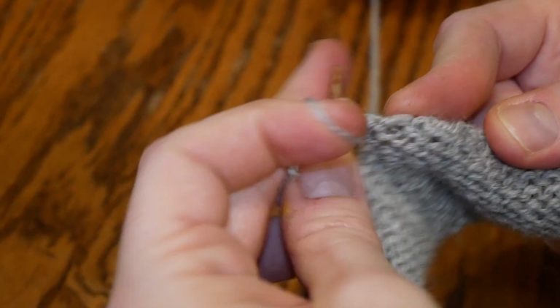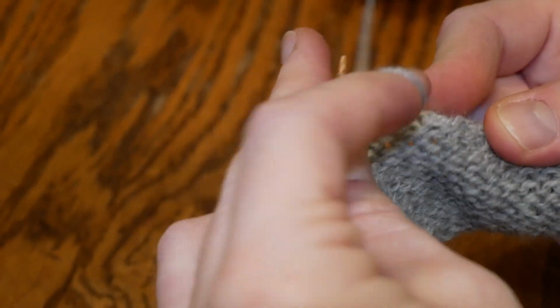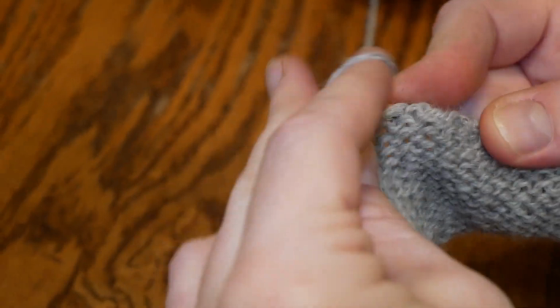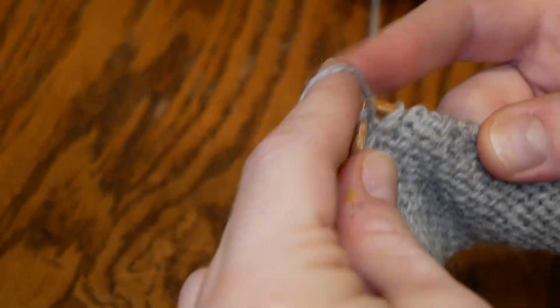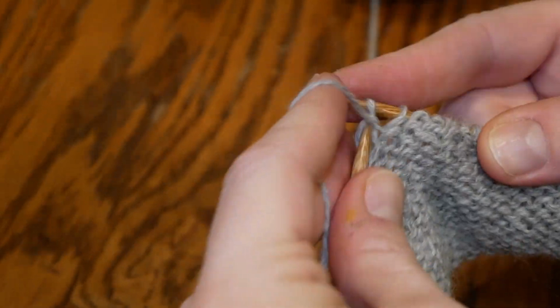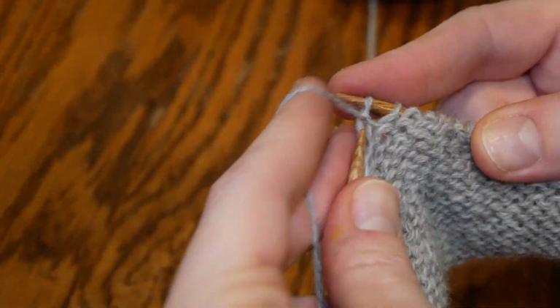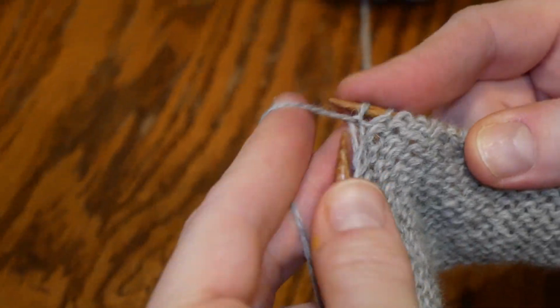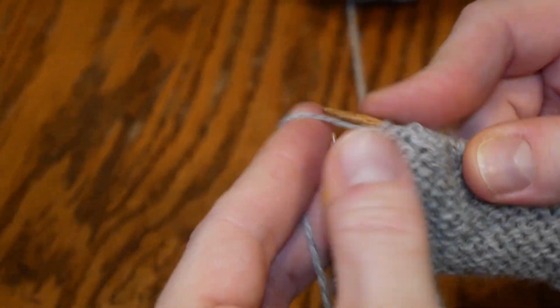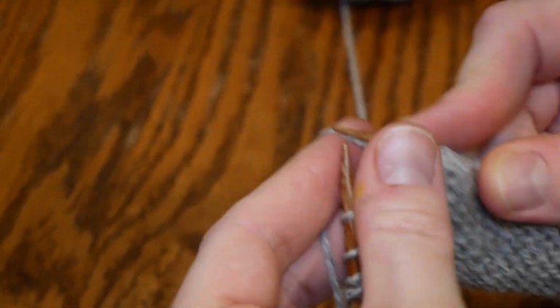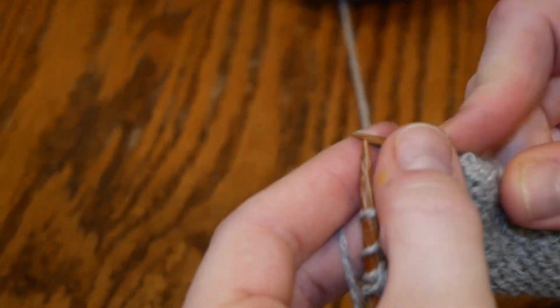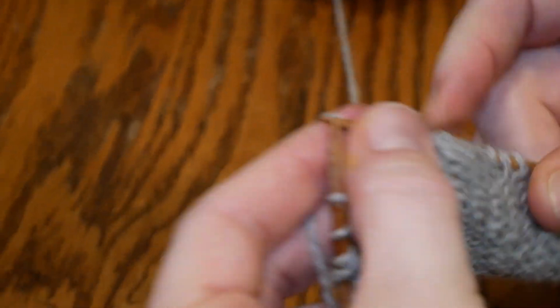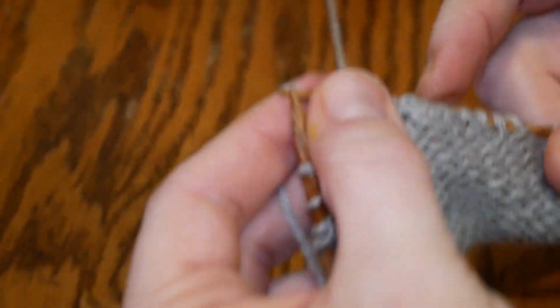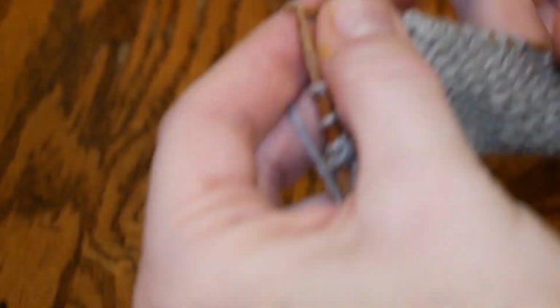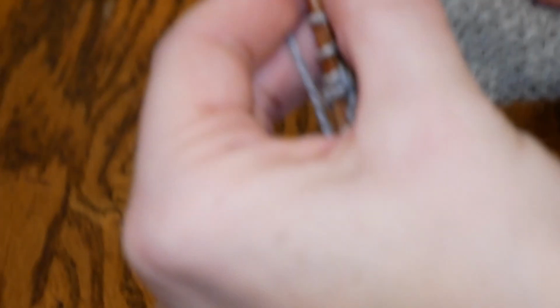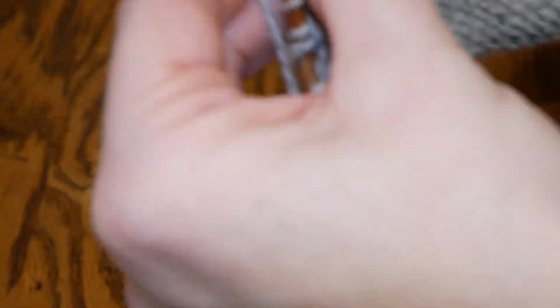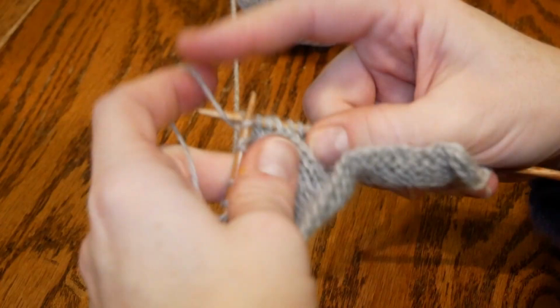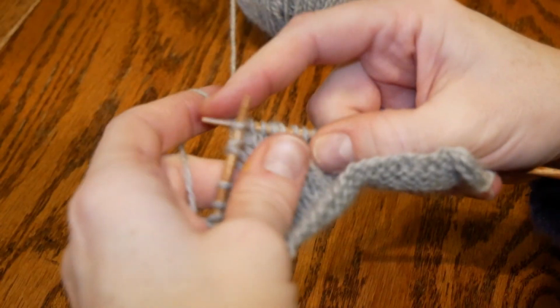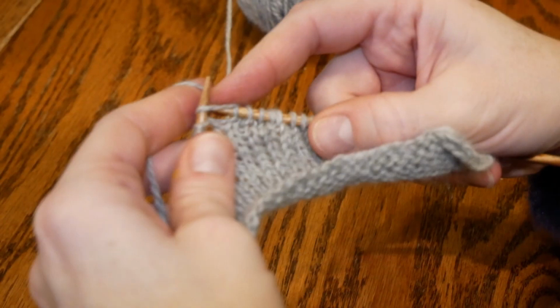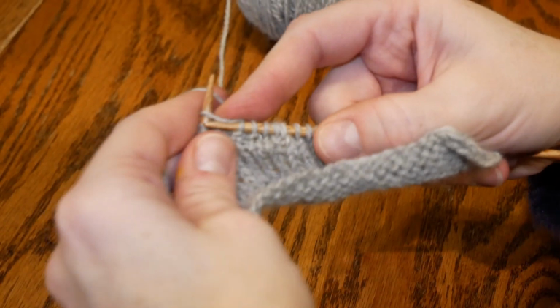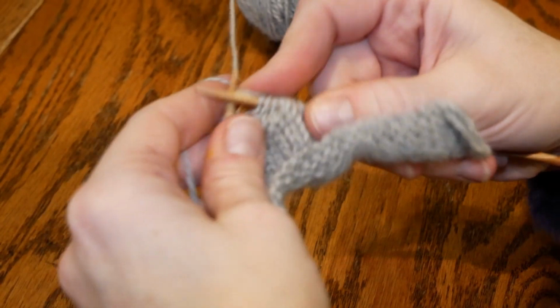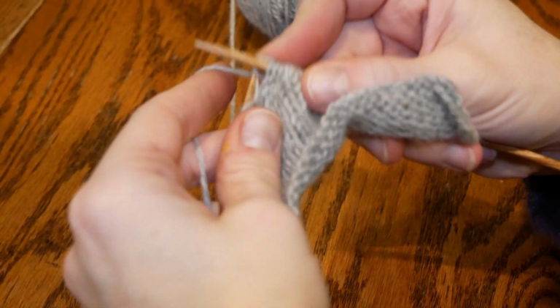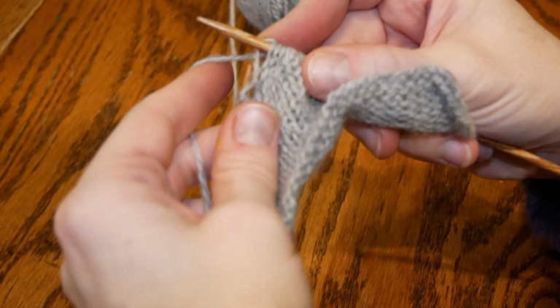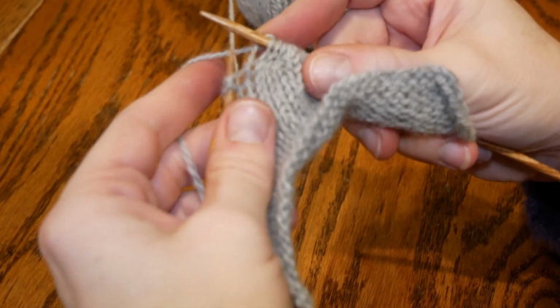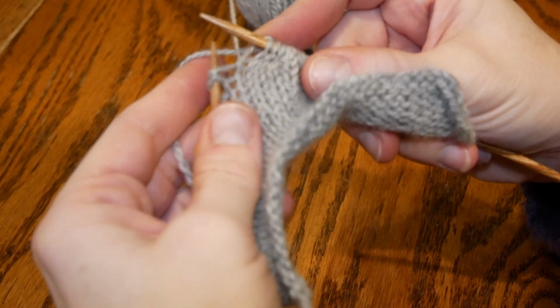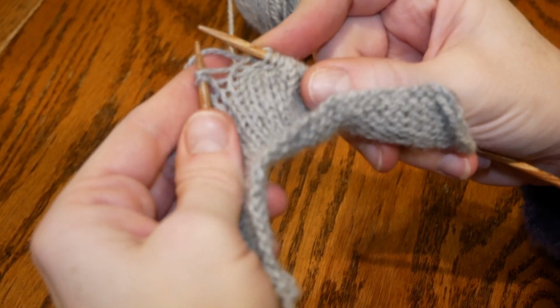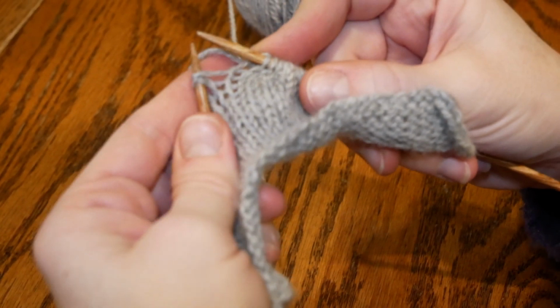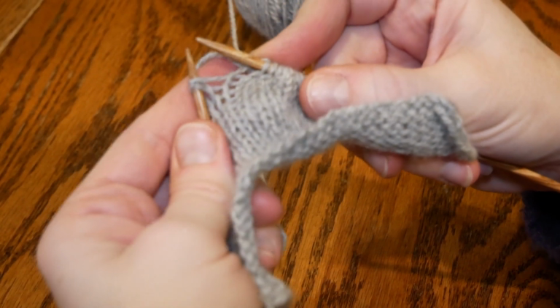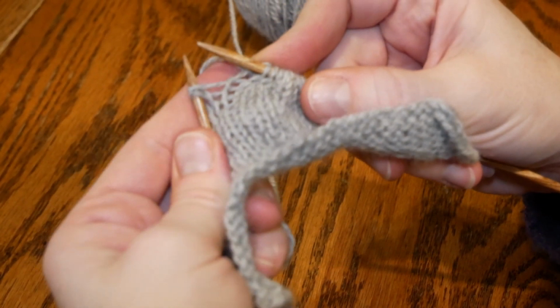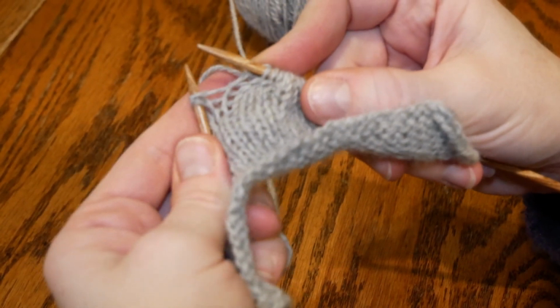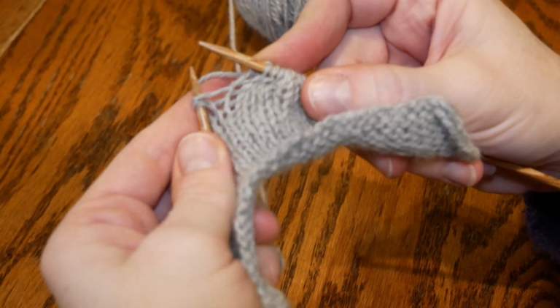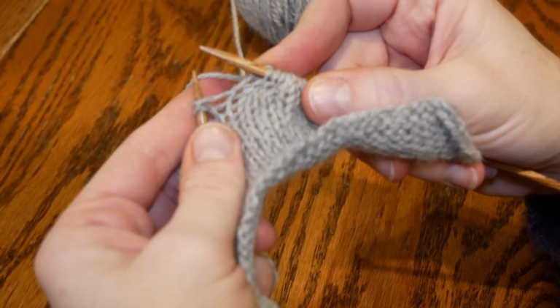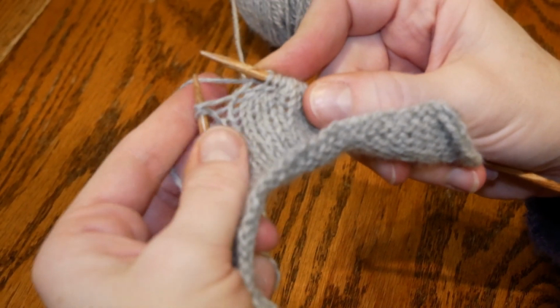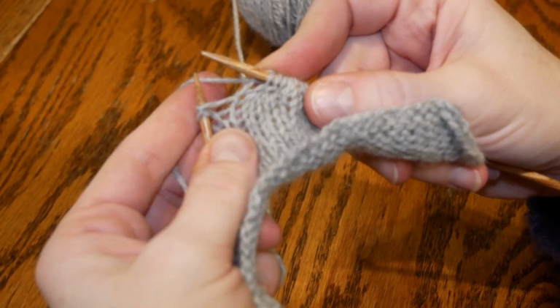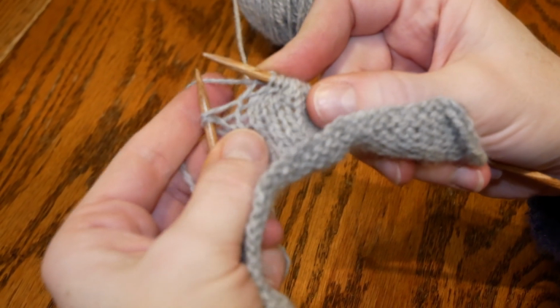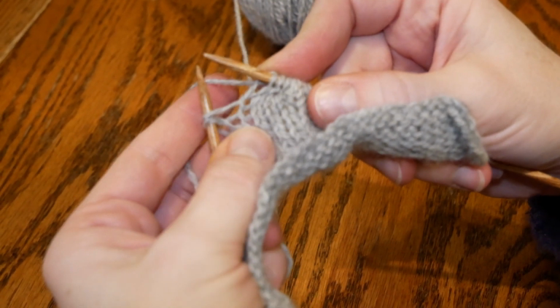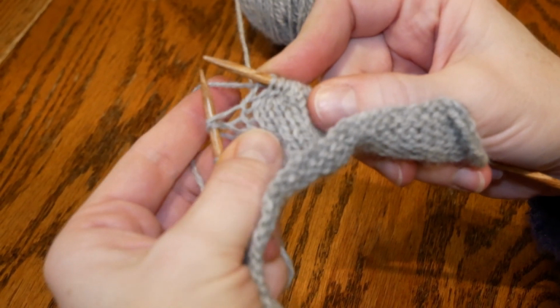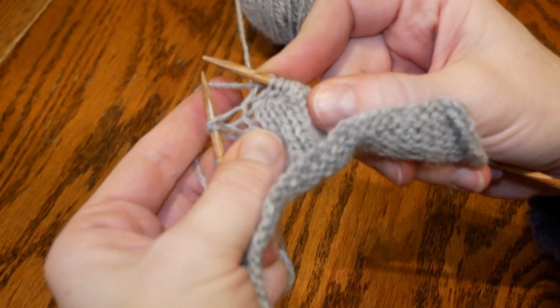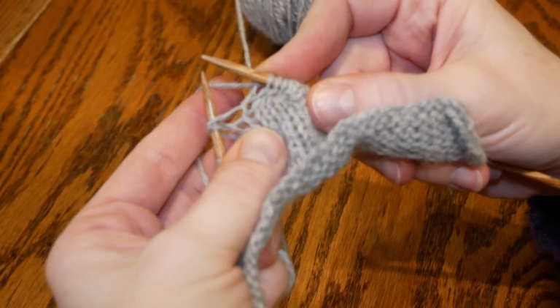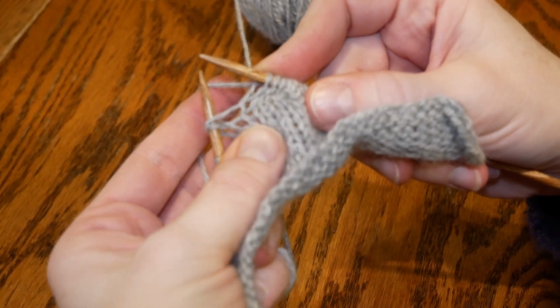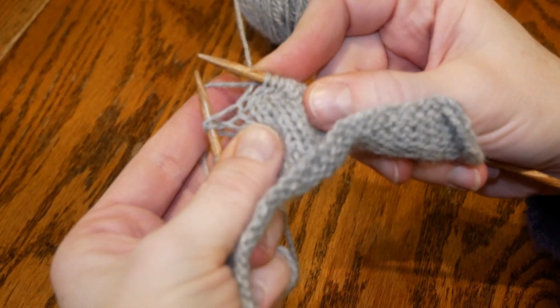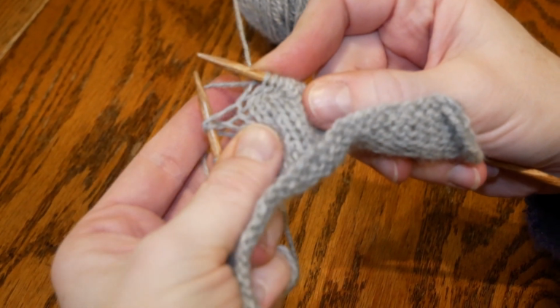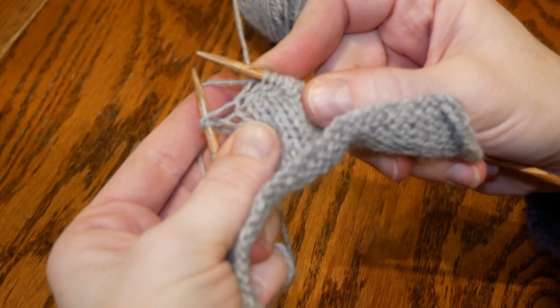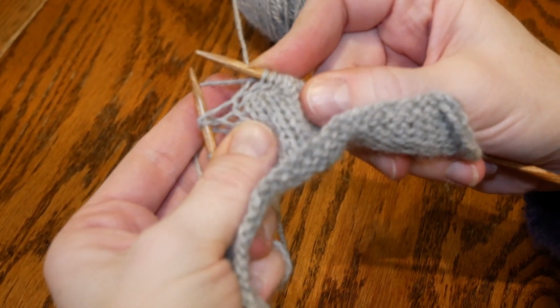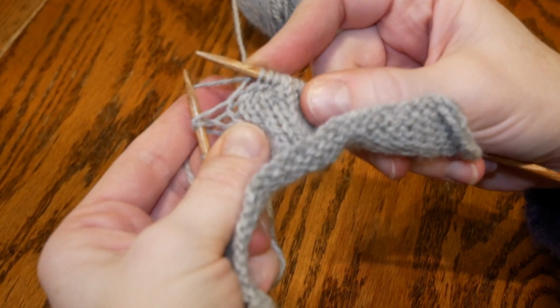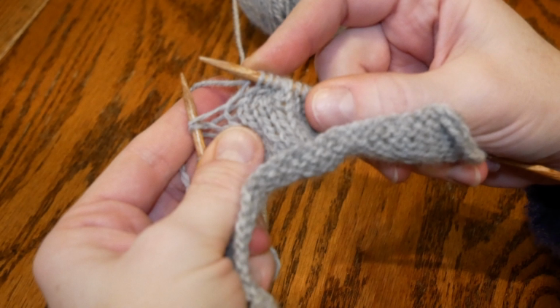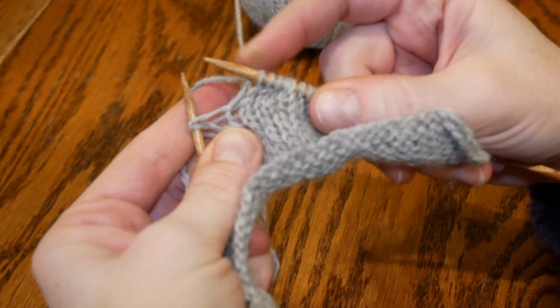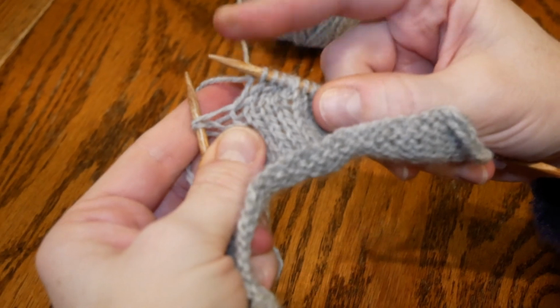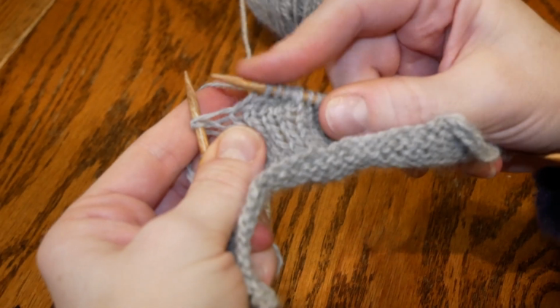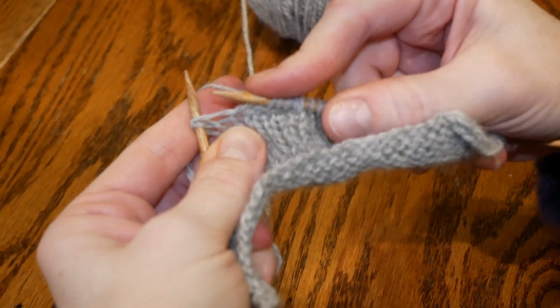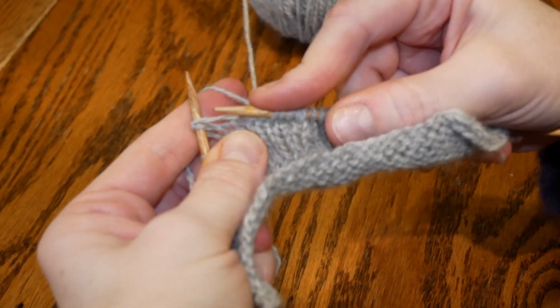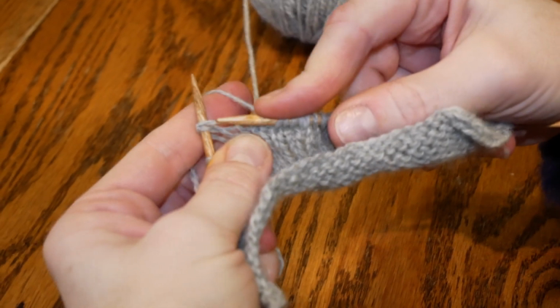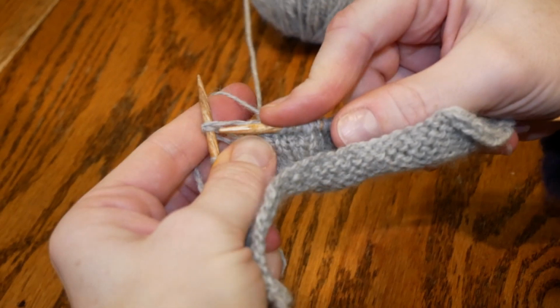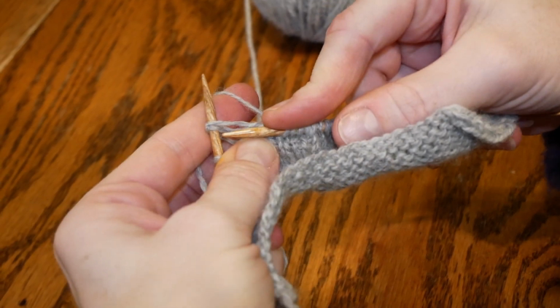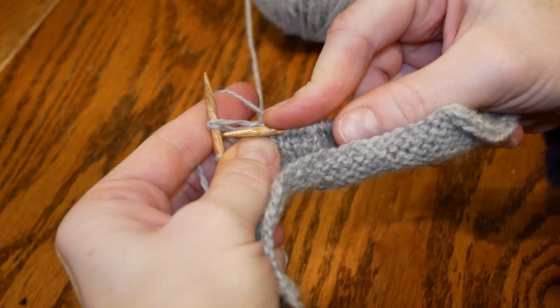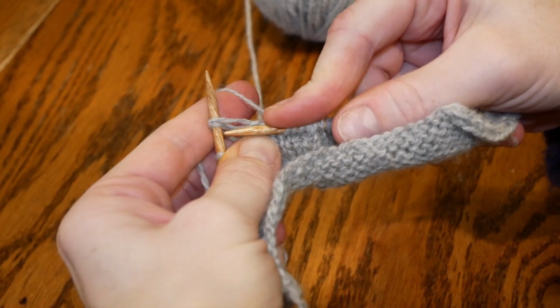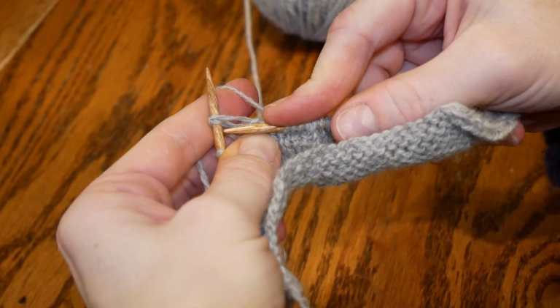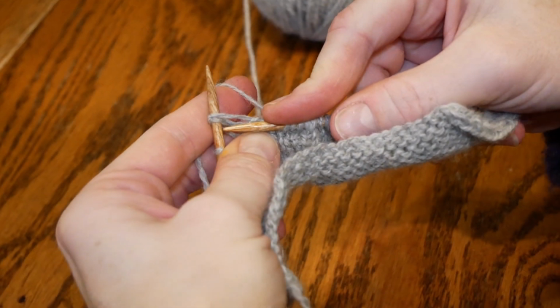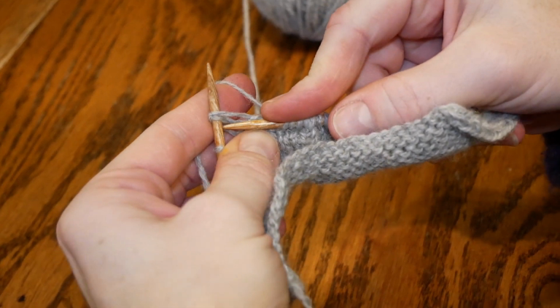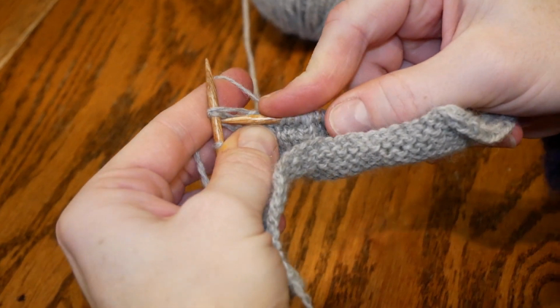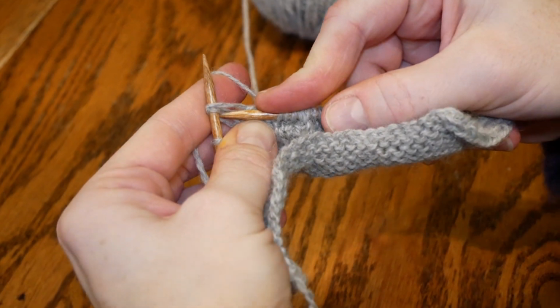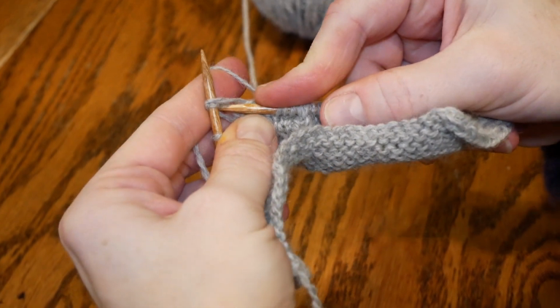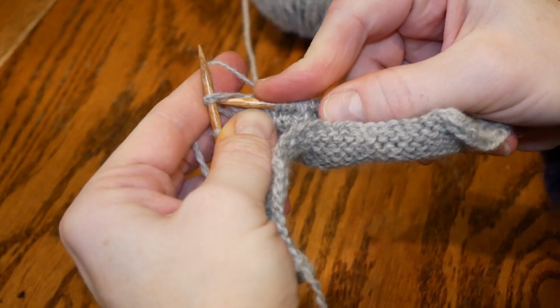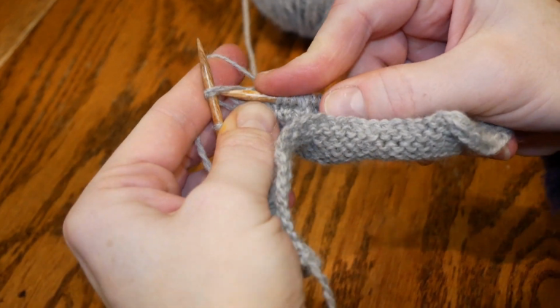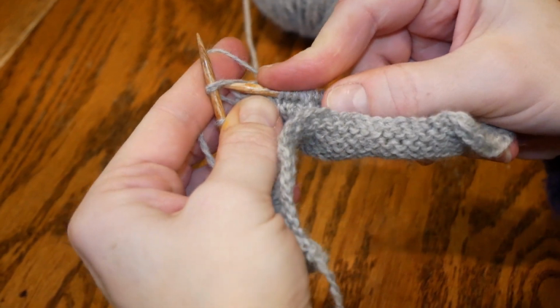You're going to knit until the next place you want to knit two together. When it comes time to work the stitches in again at the end, you're going to simply knit two together.